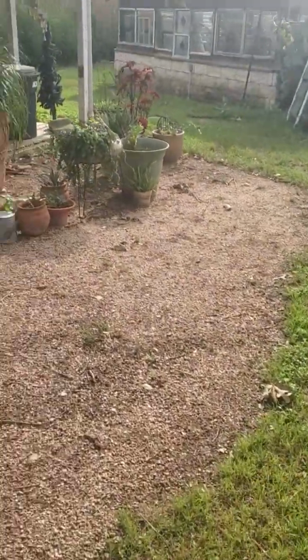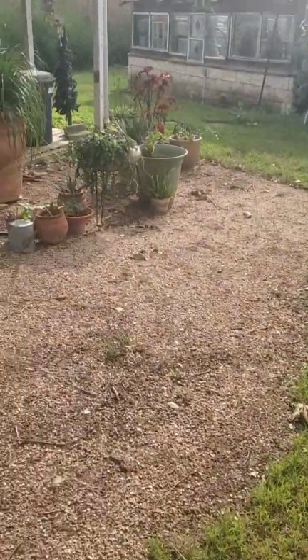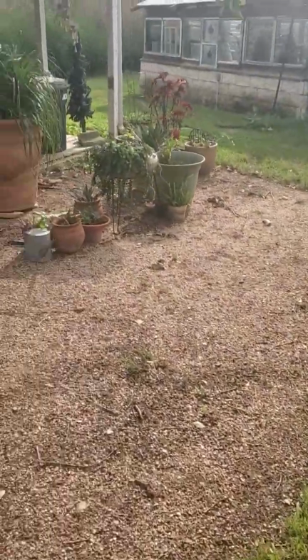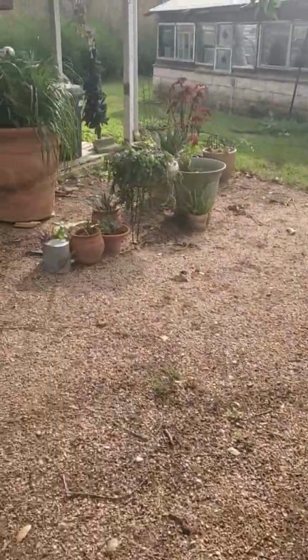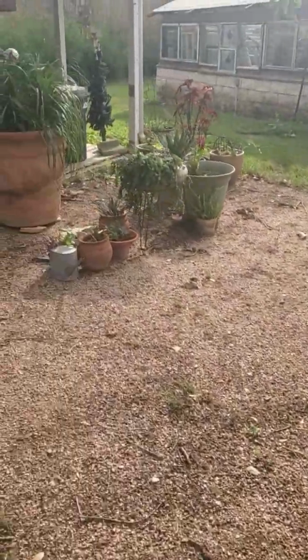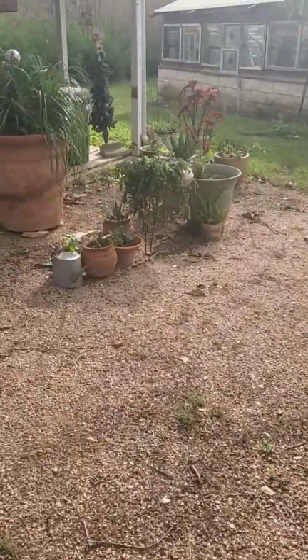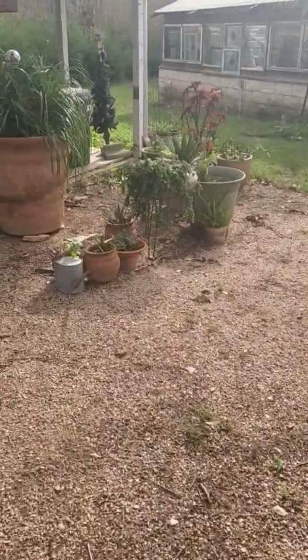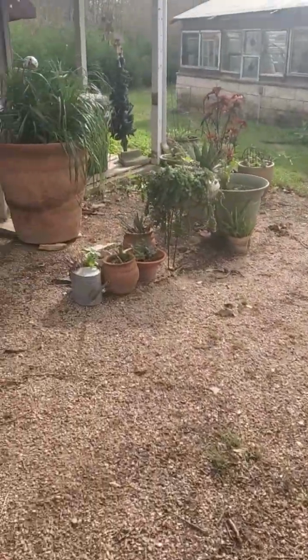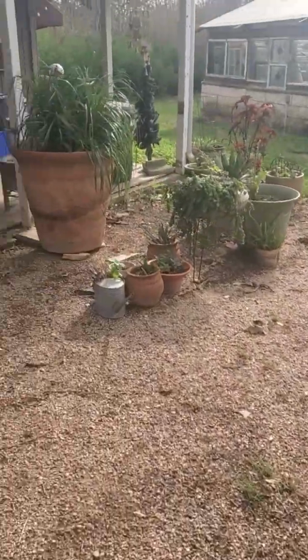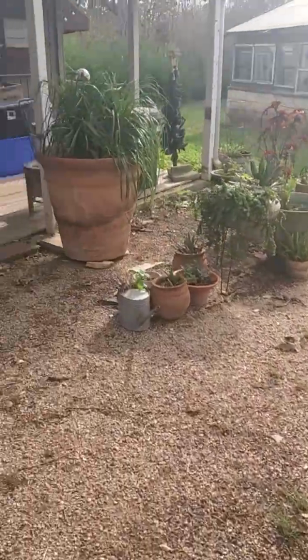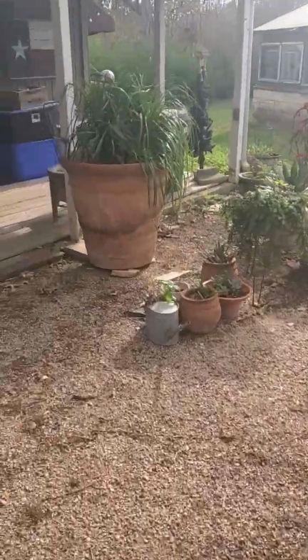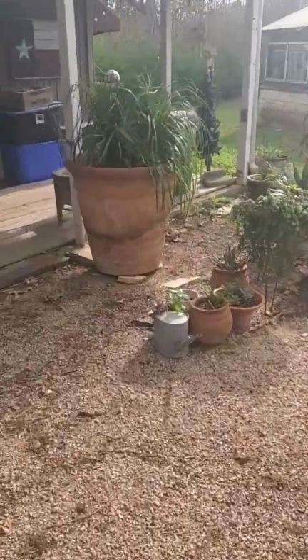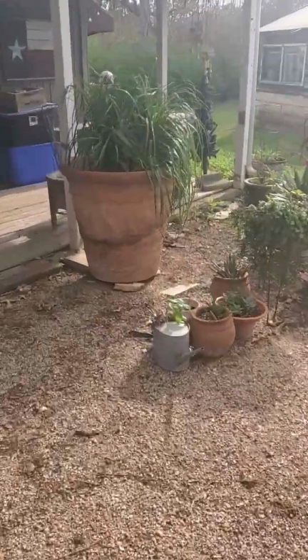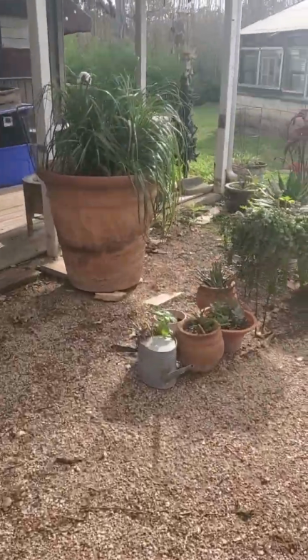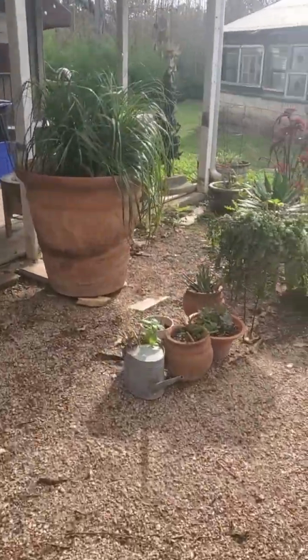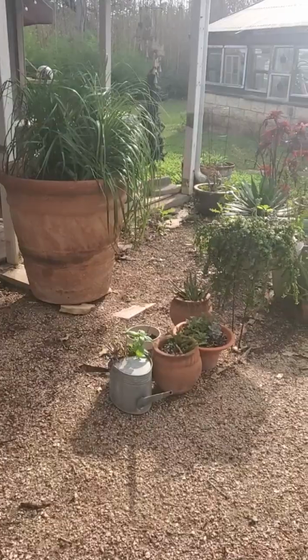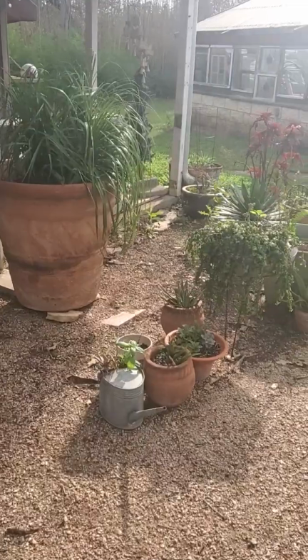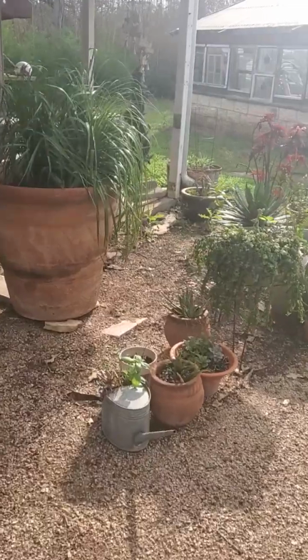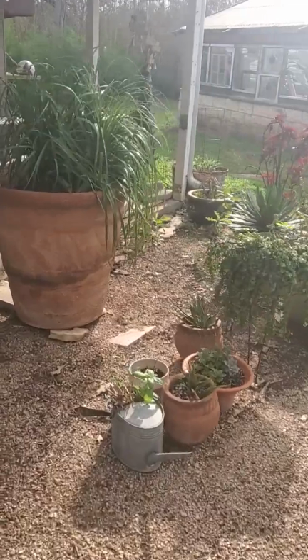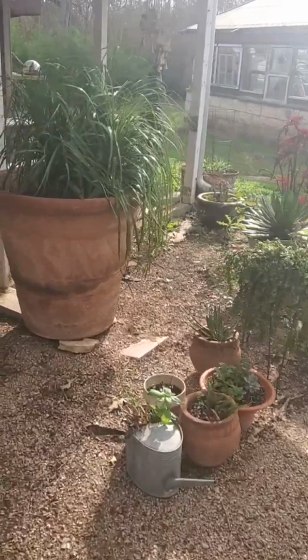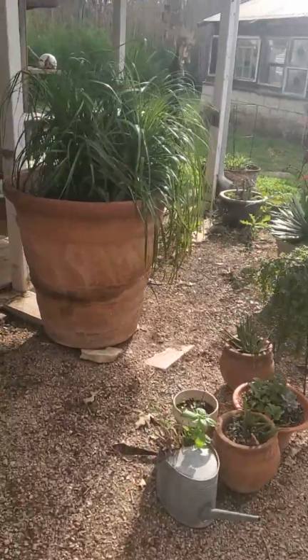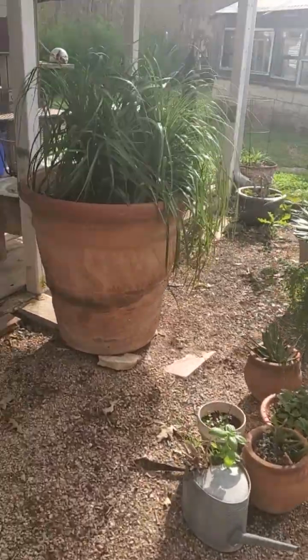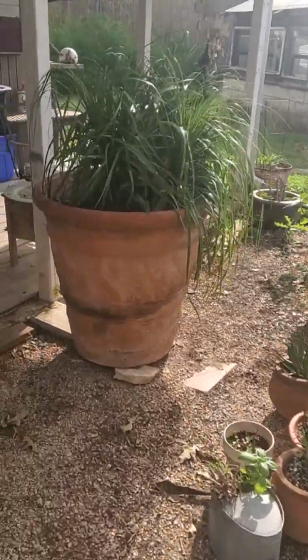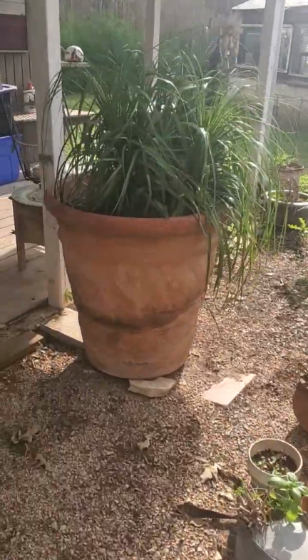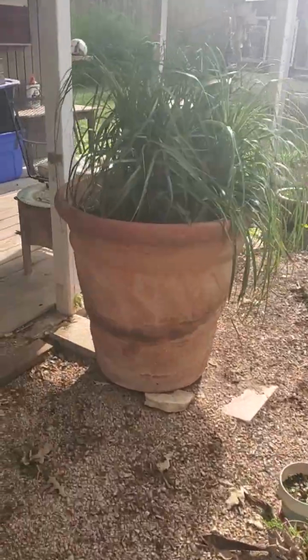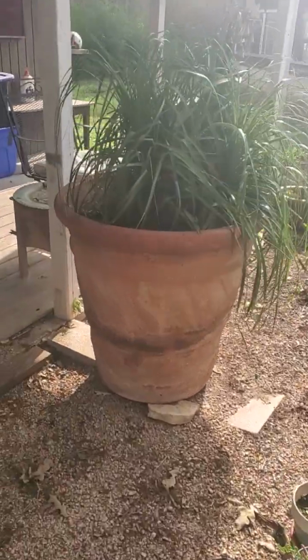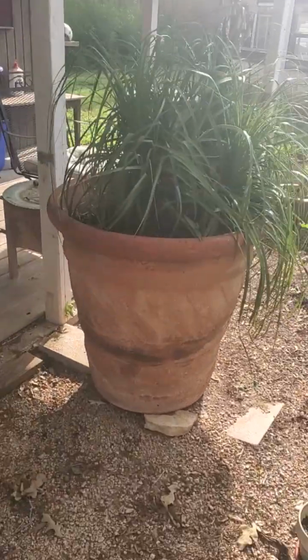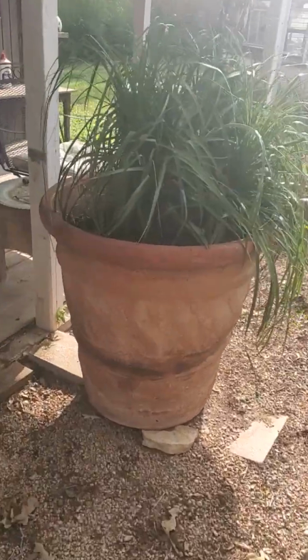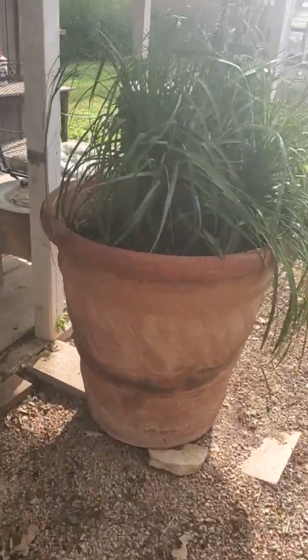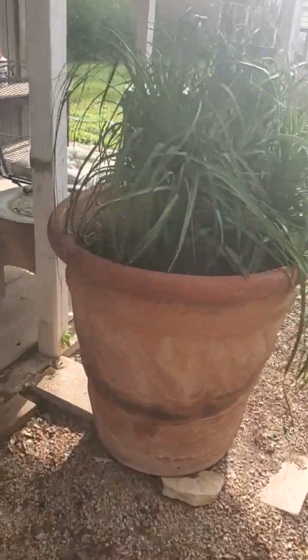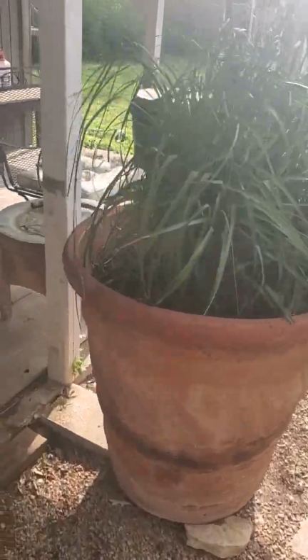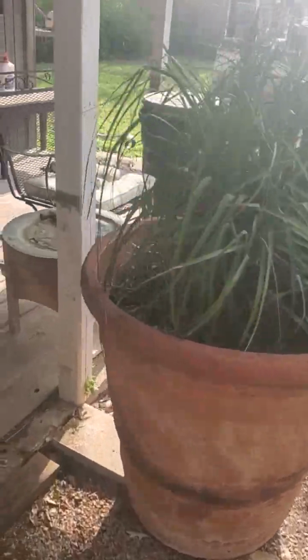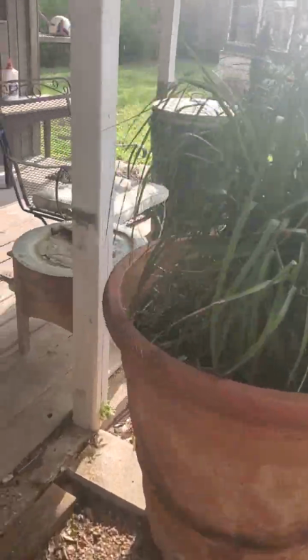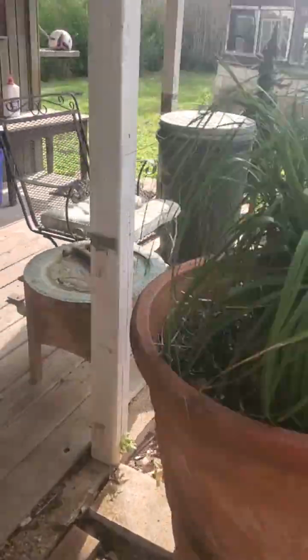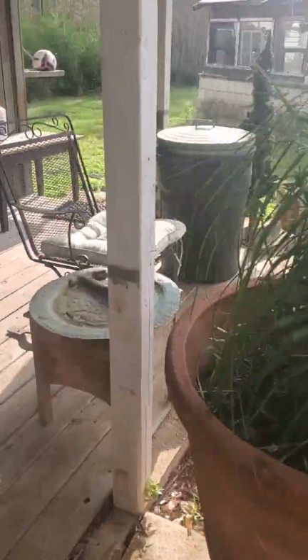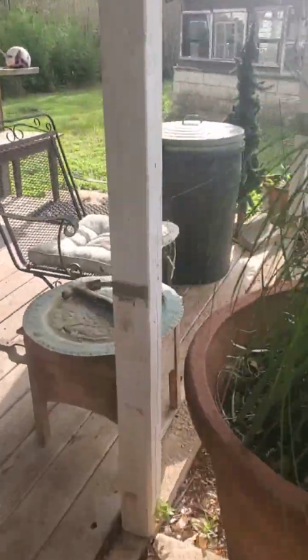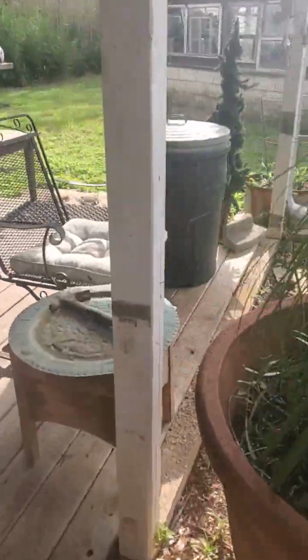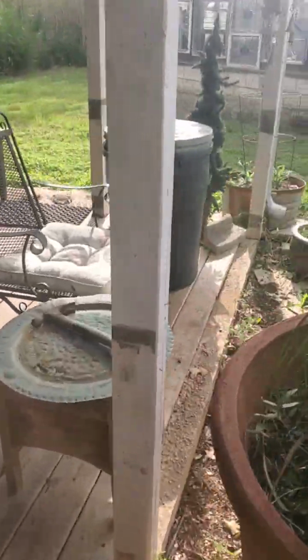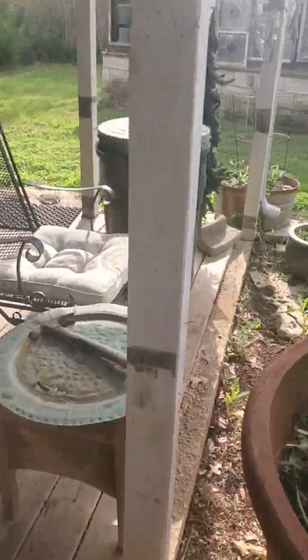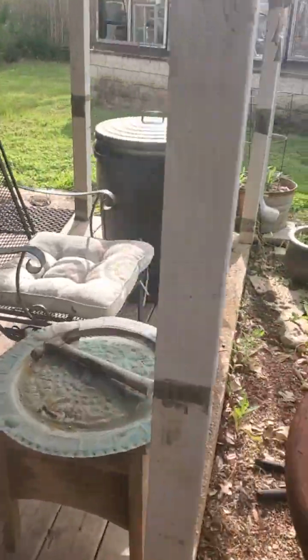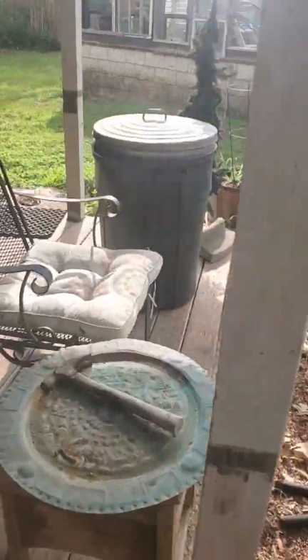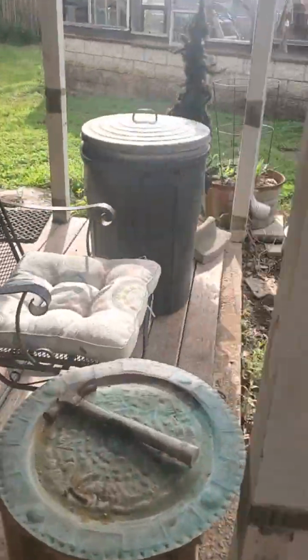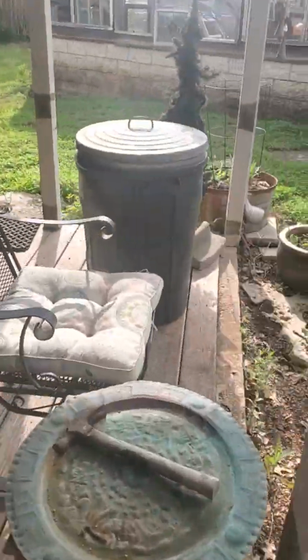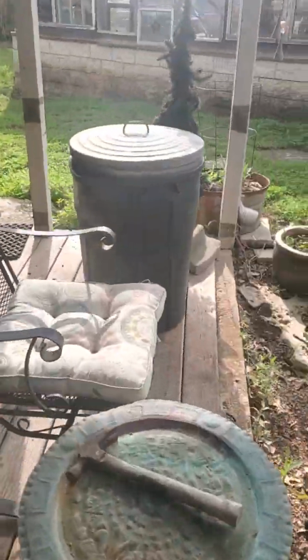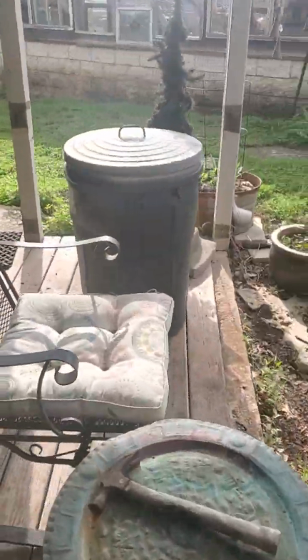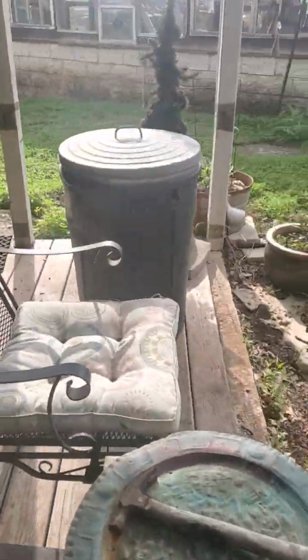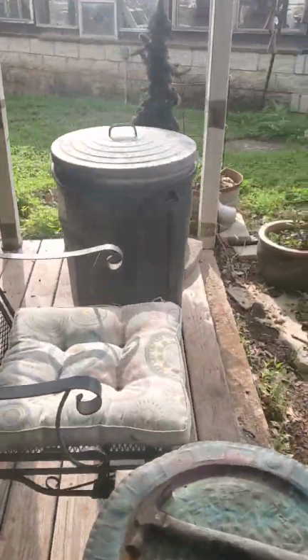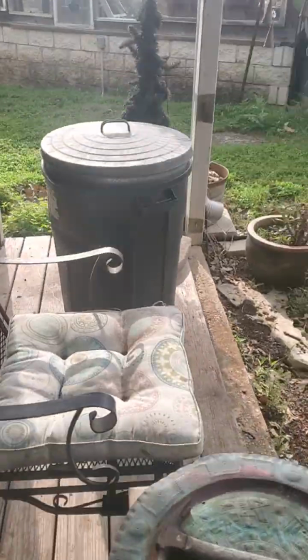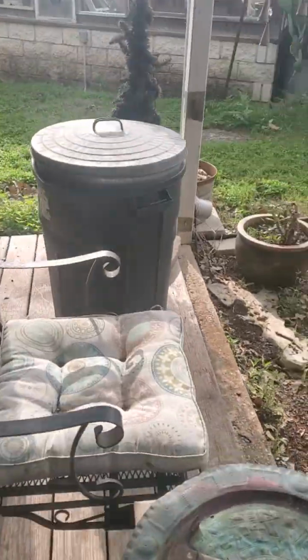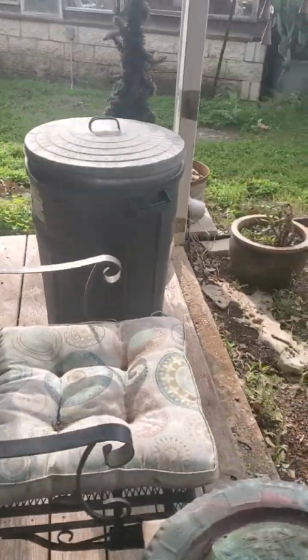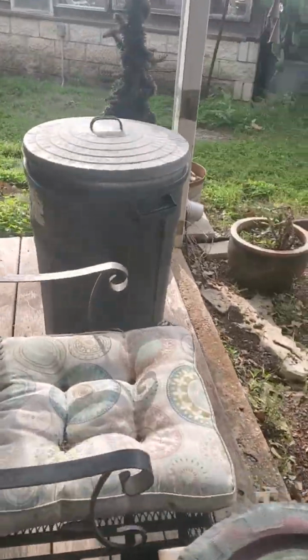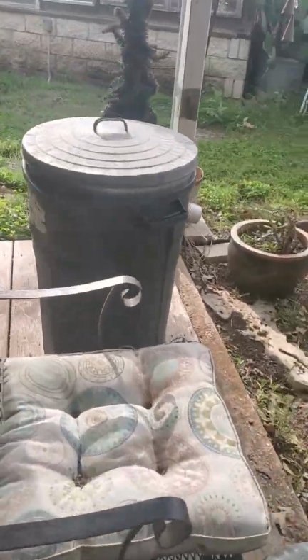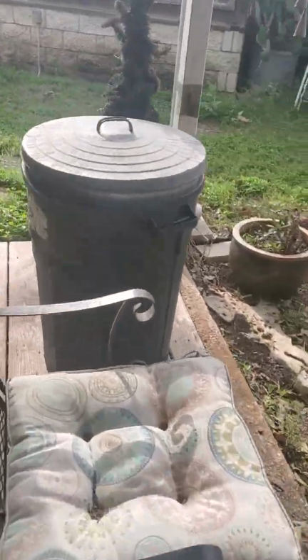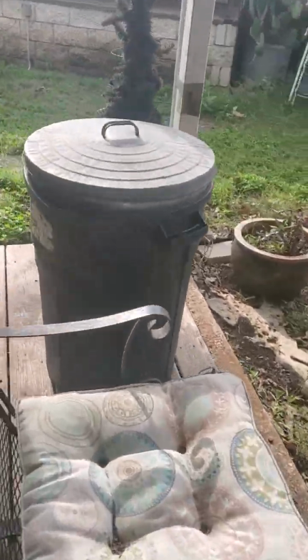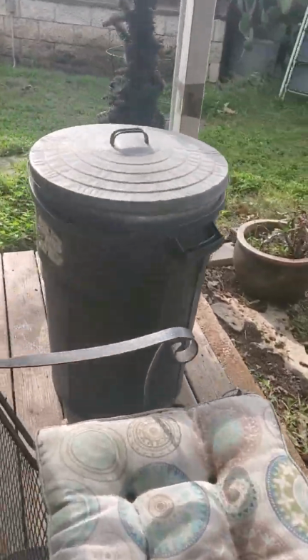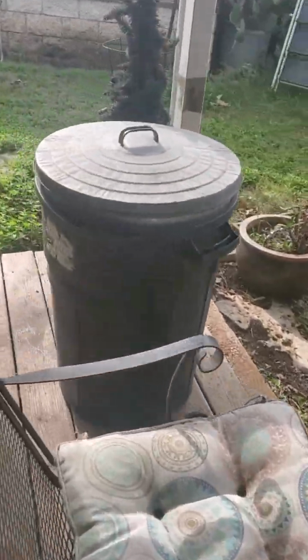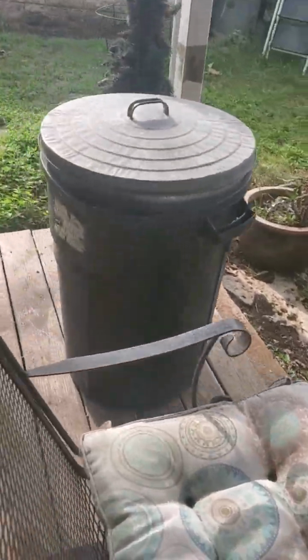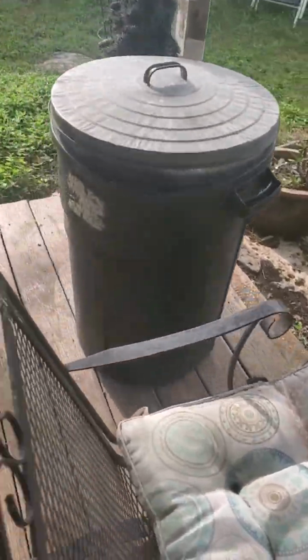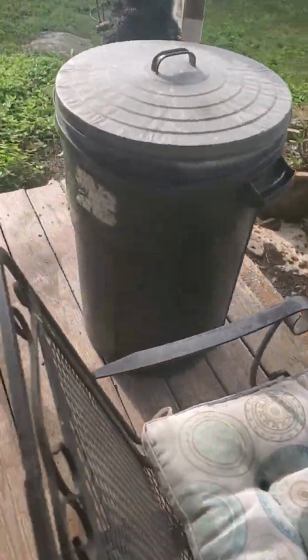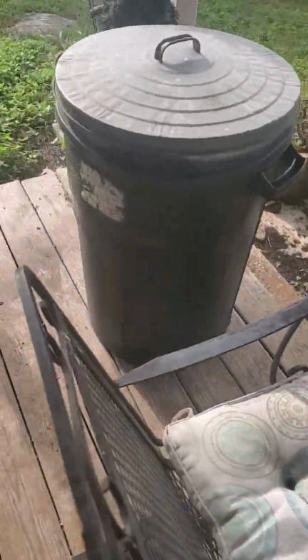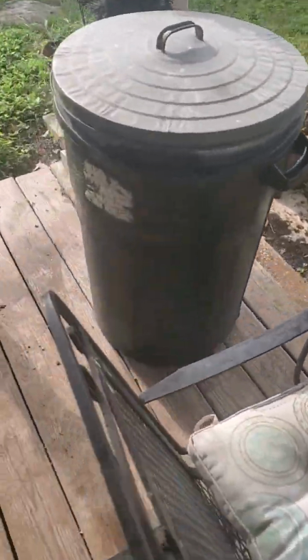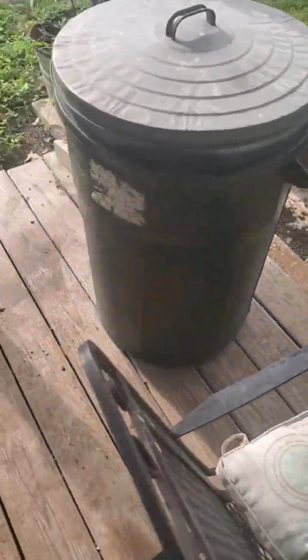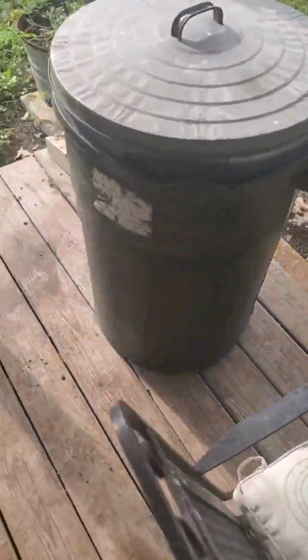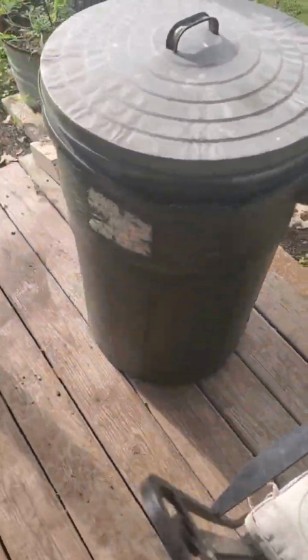The feed for the bird feeders is in this galvanized trash can.